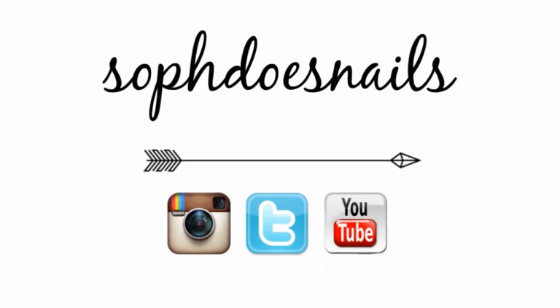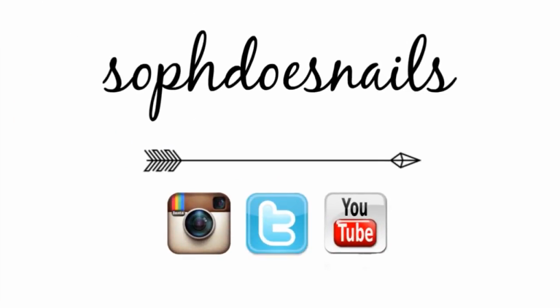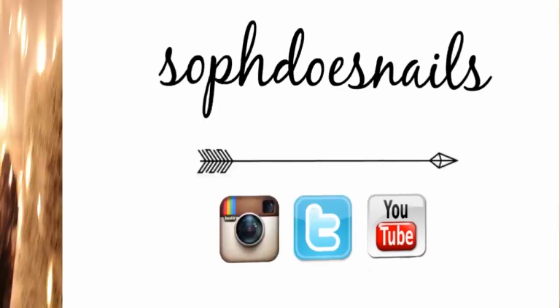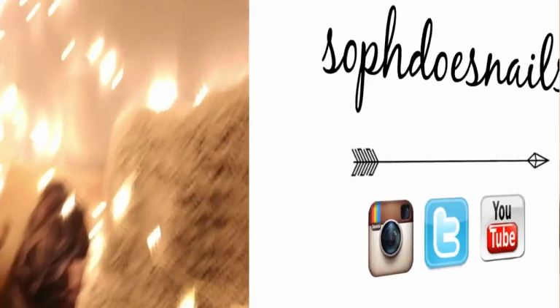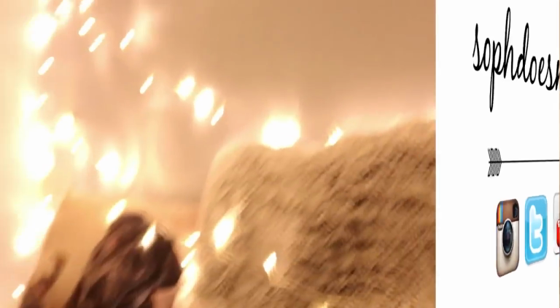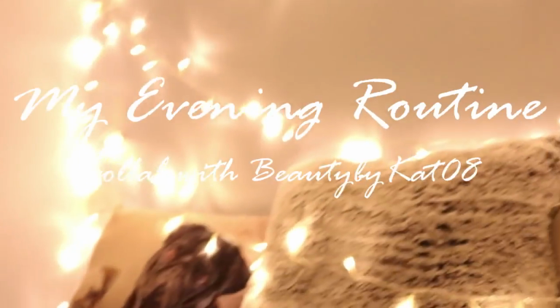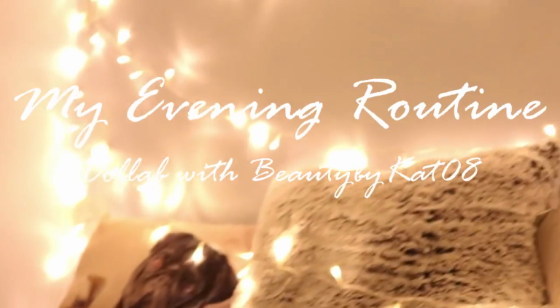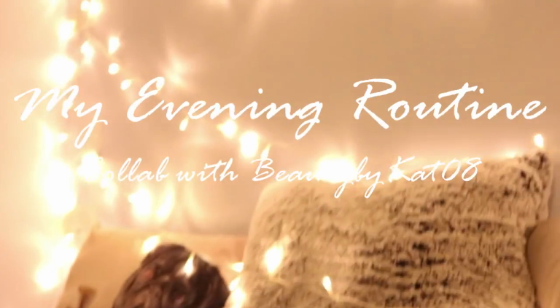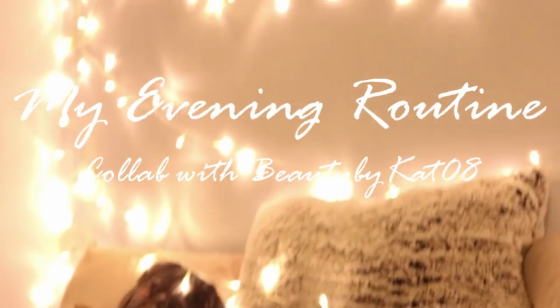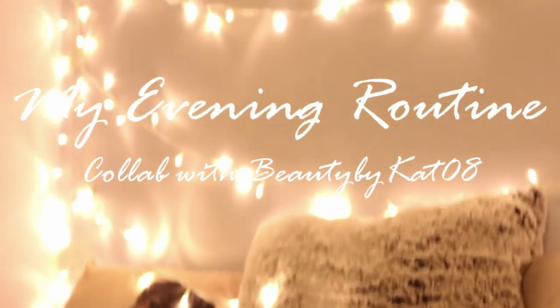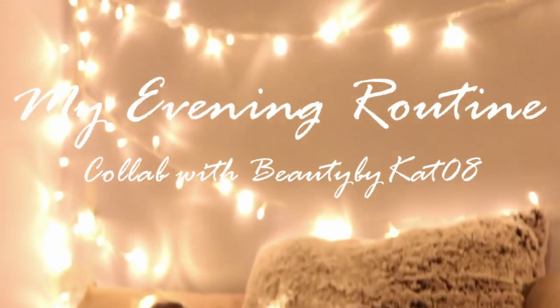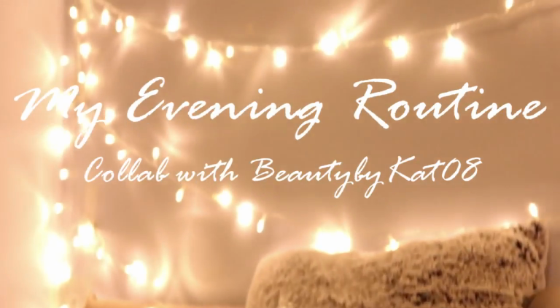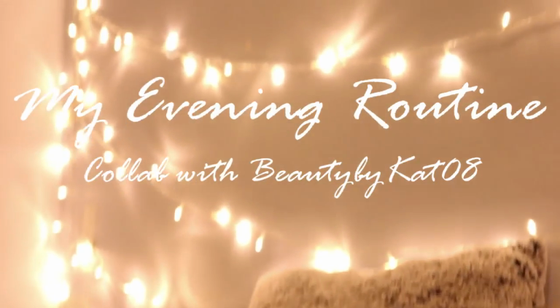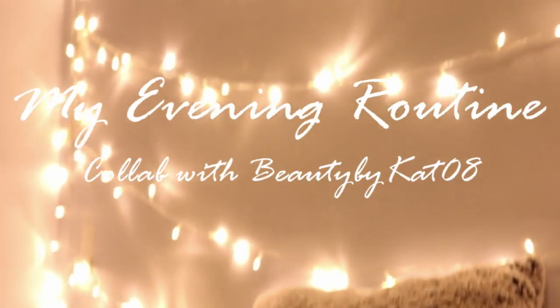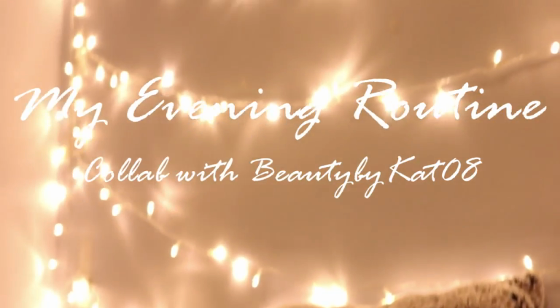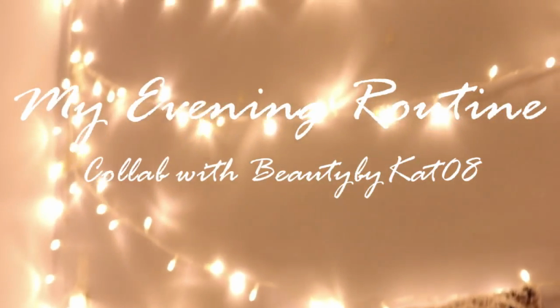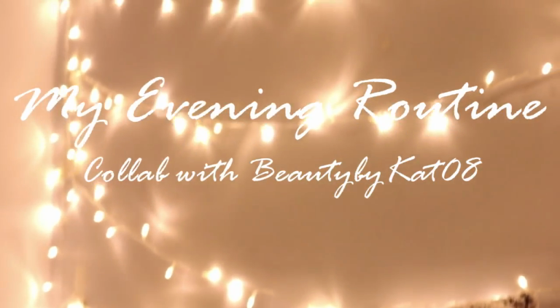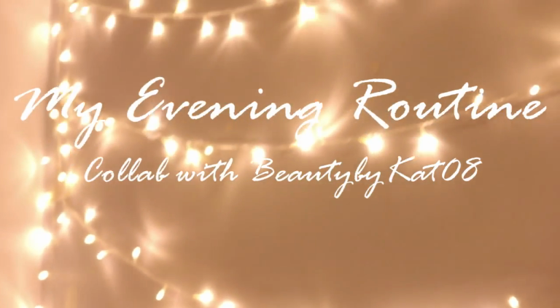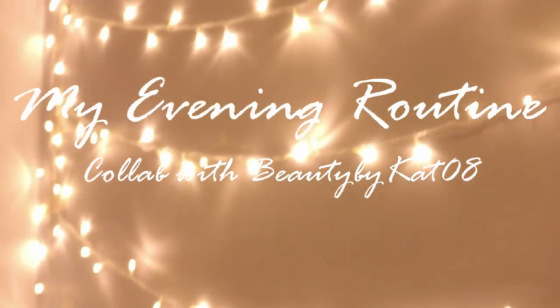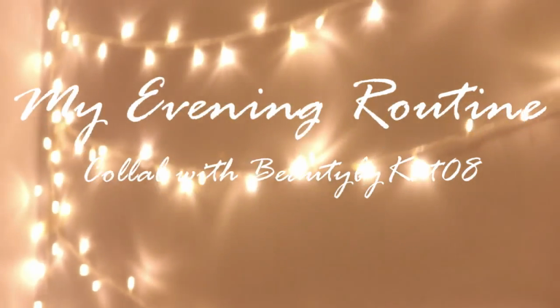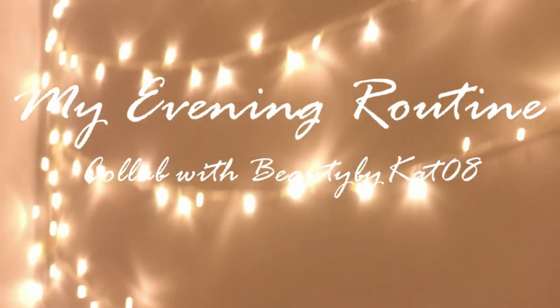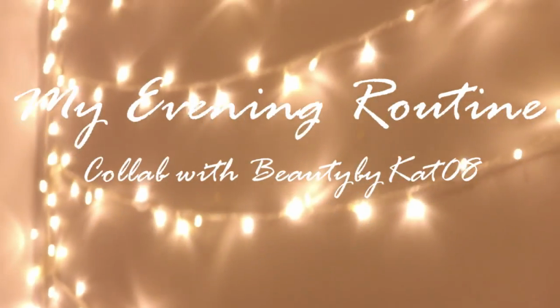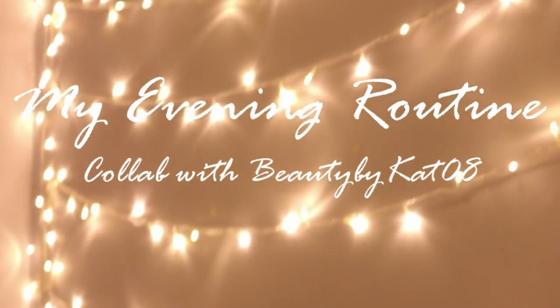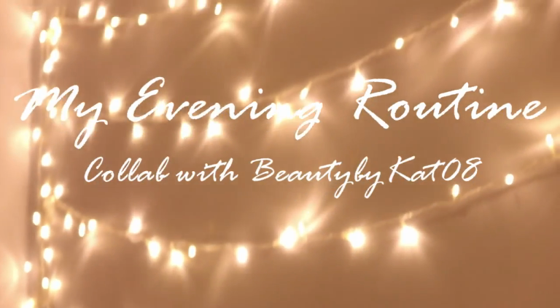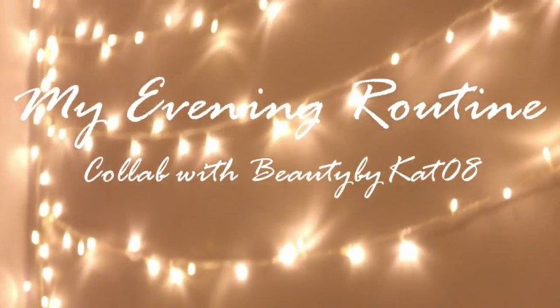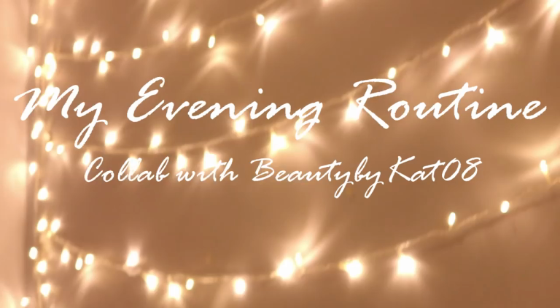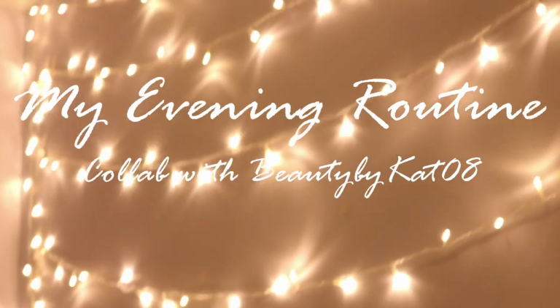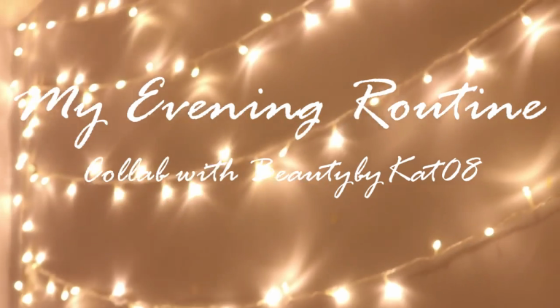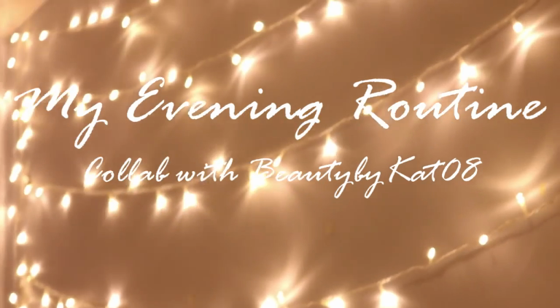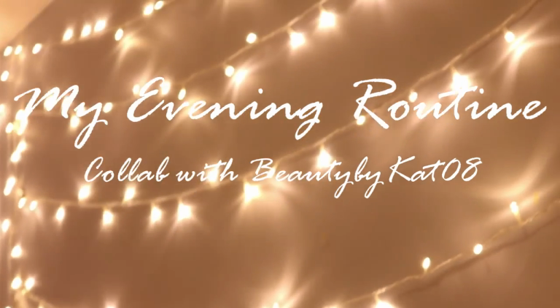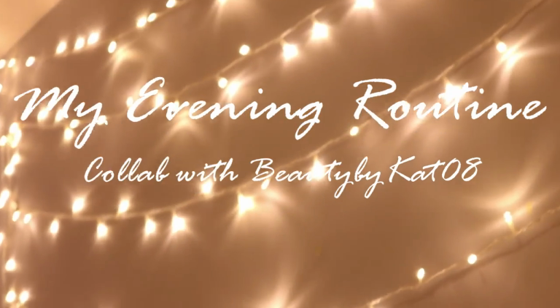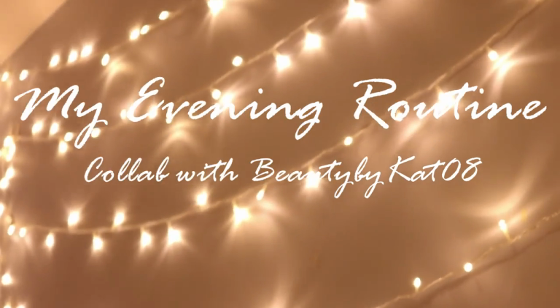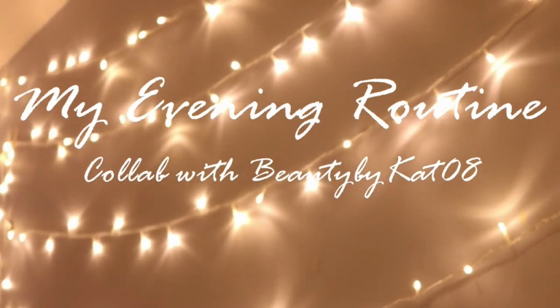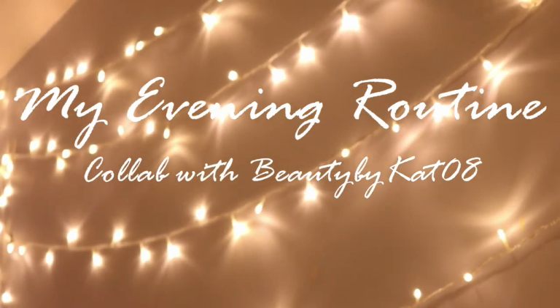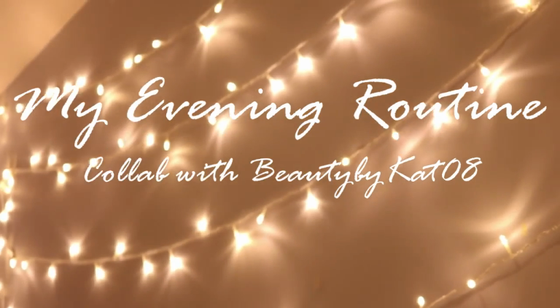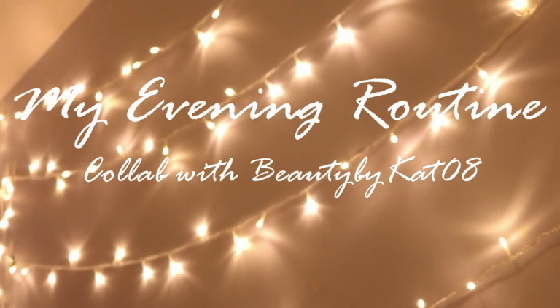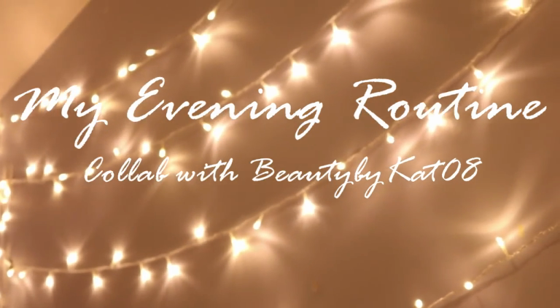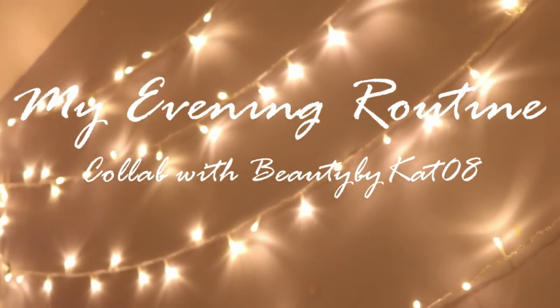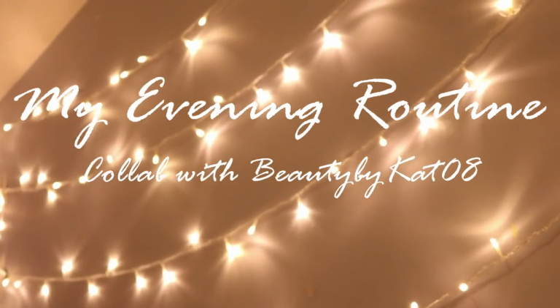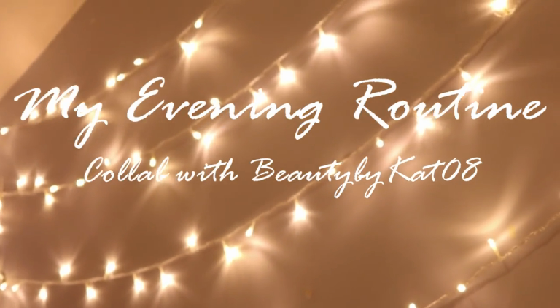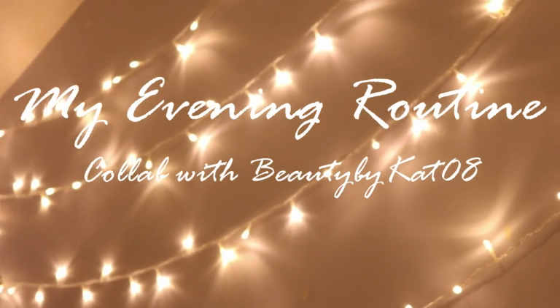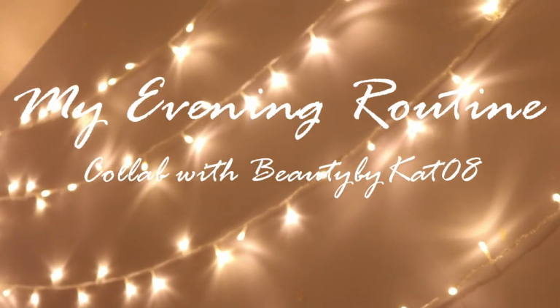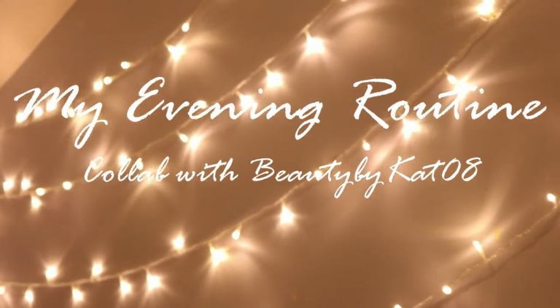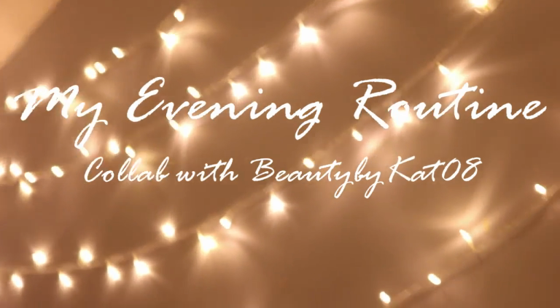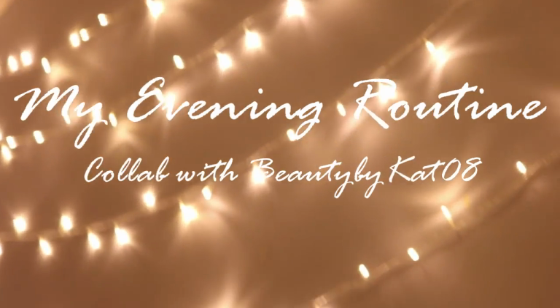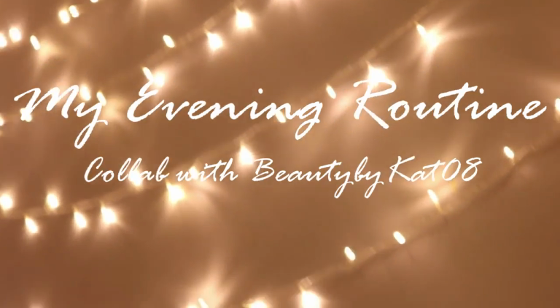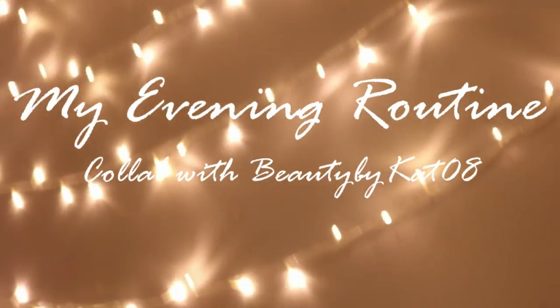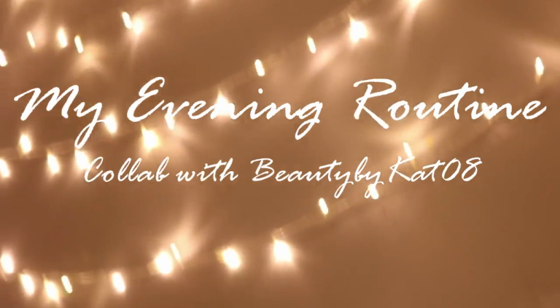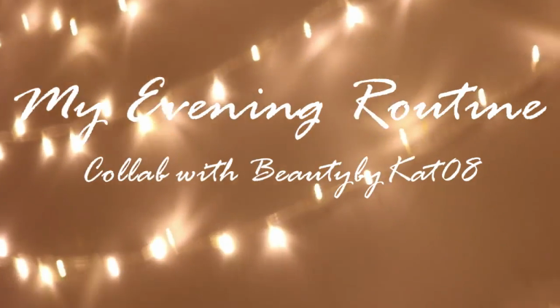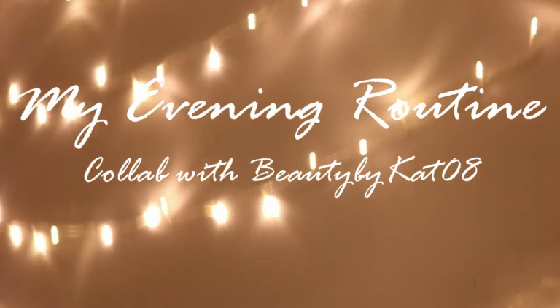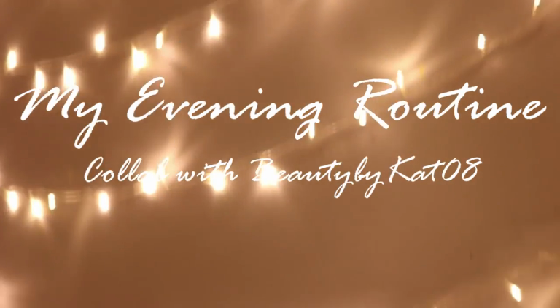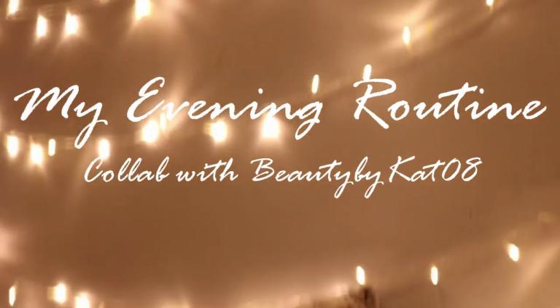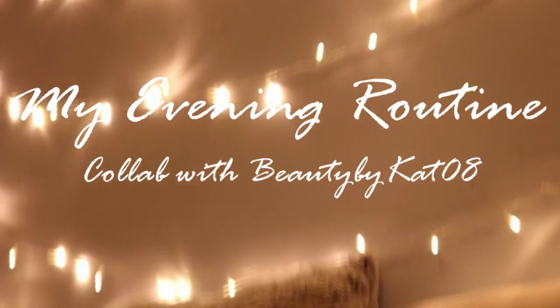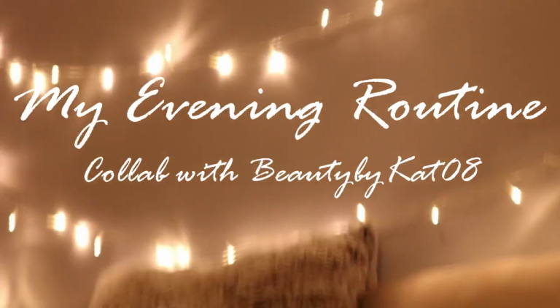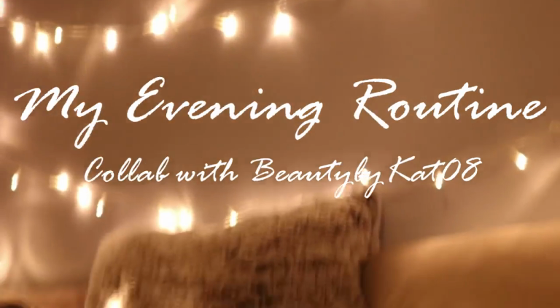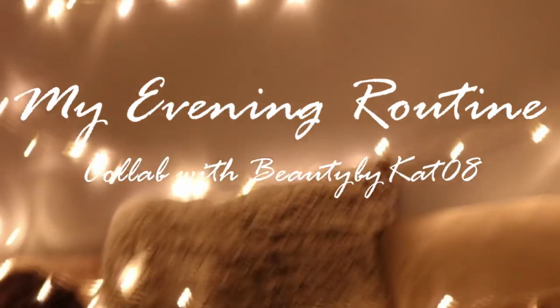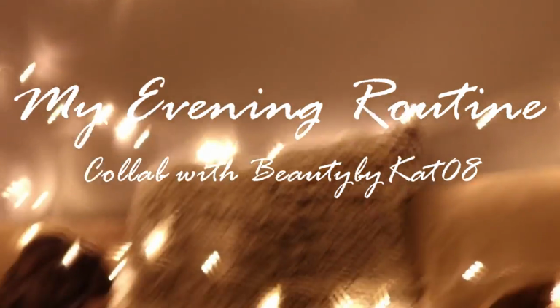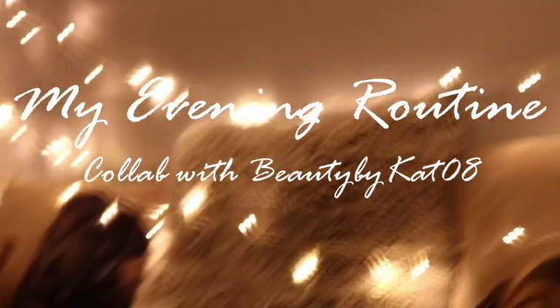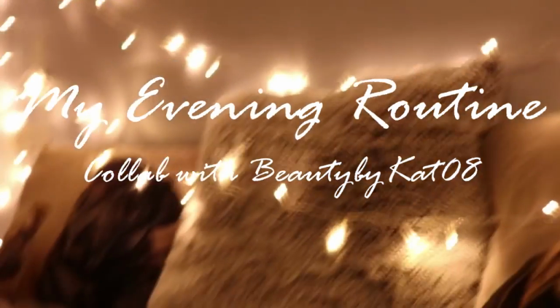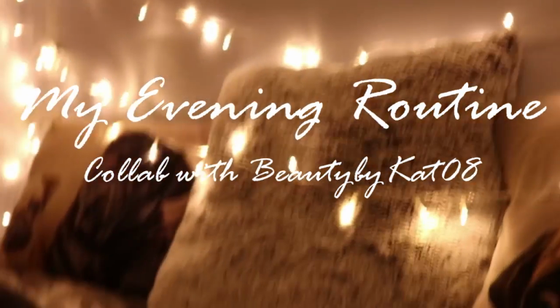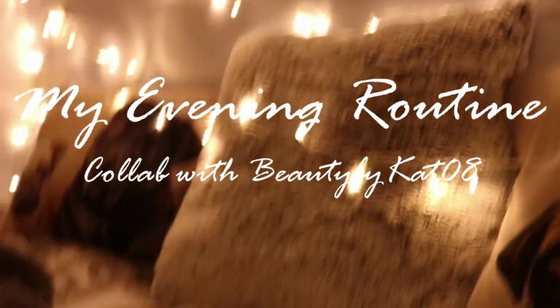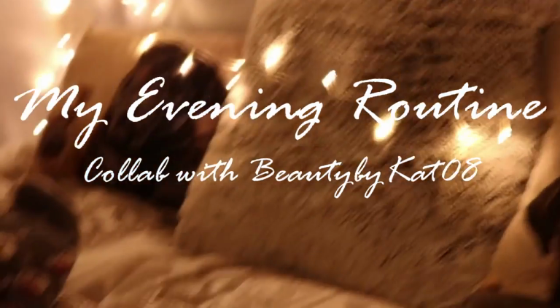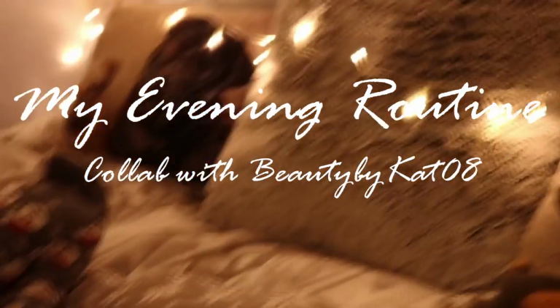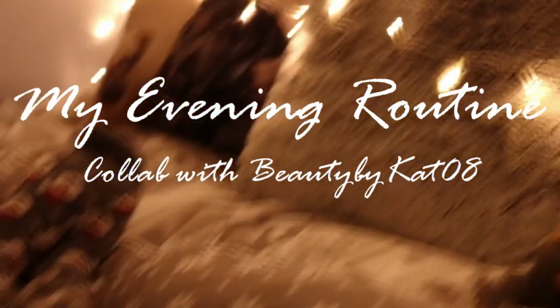Hi guys, so this is going to be my evening routine or night routine and it is in collaboration with my lovely friend Kat whose channel is beautybykat08.